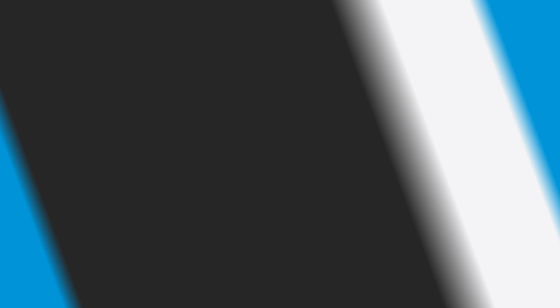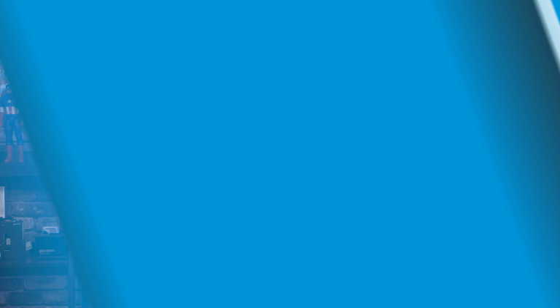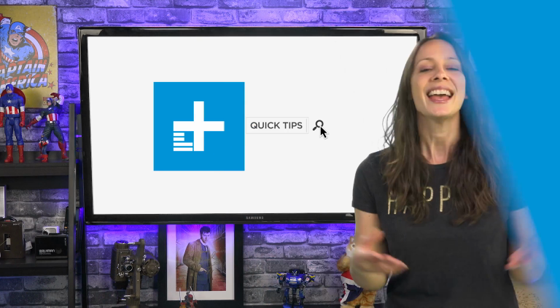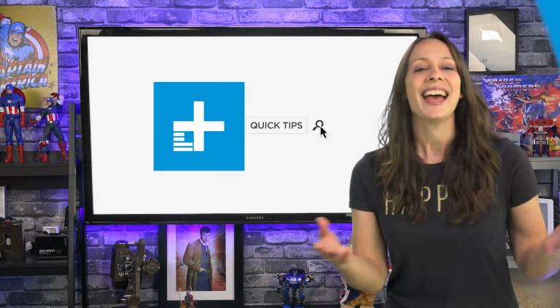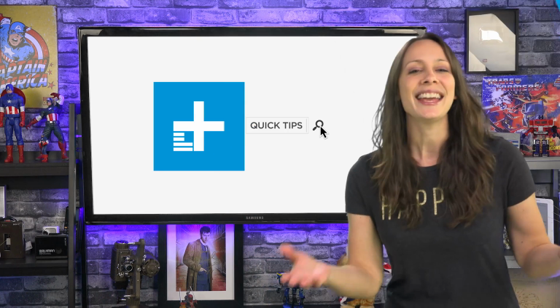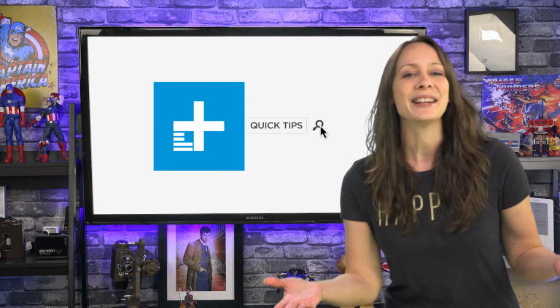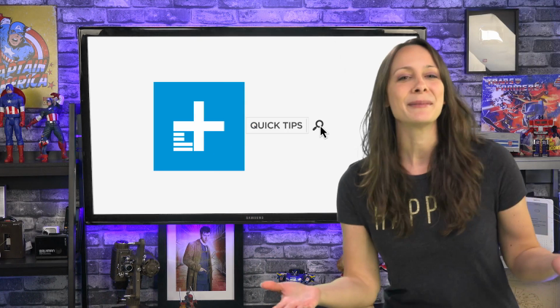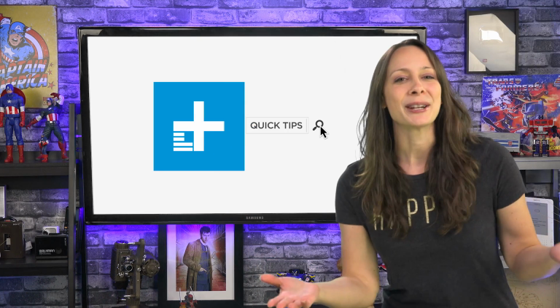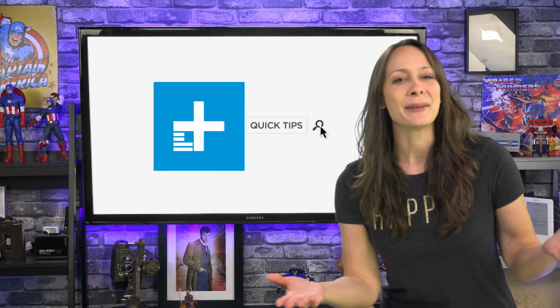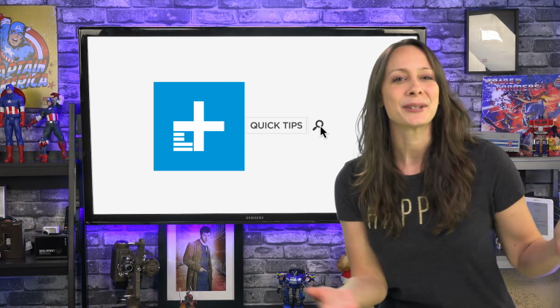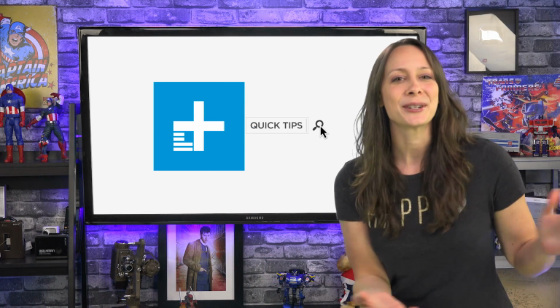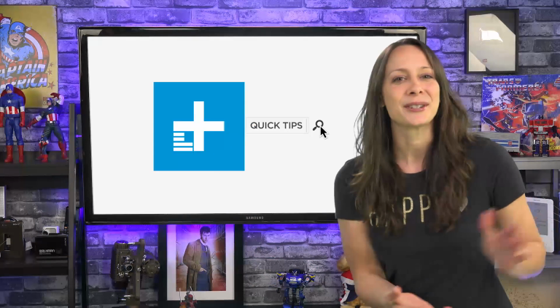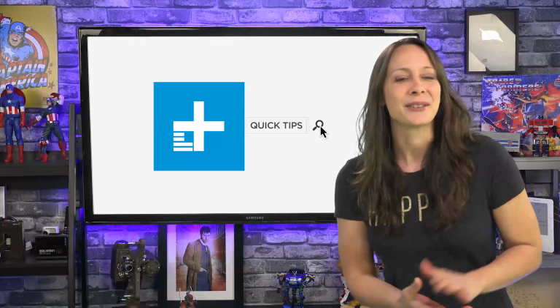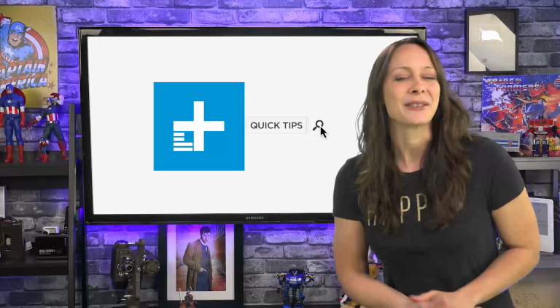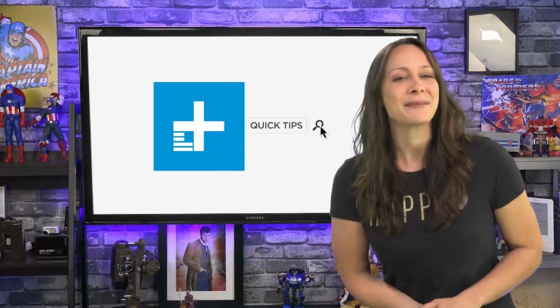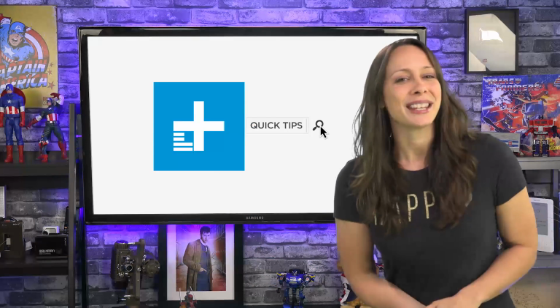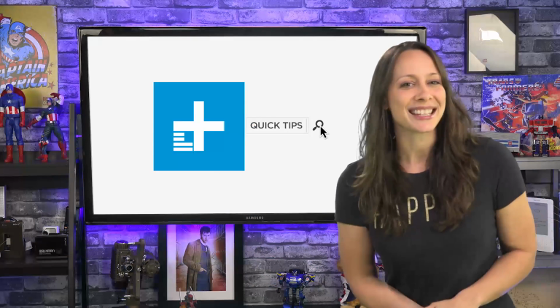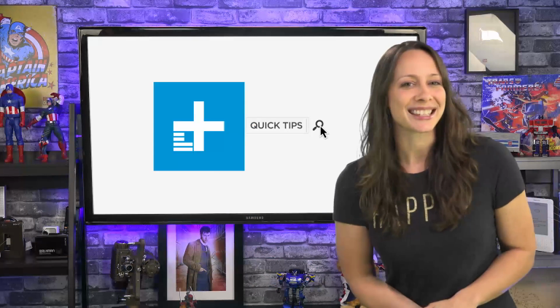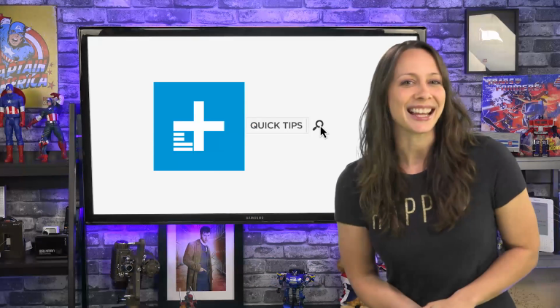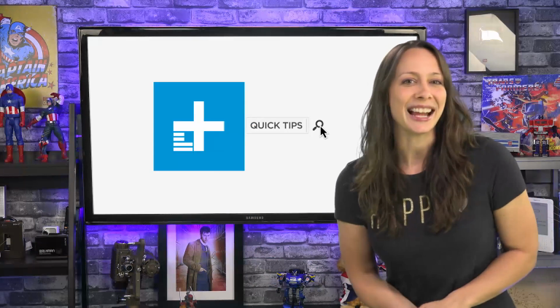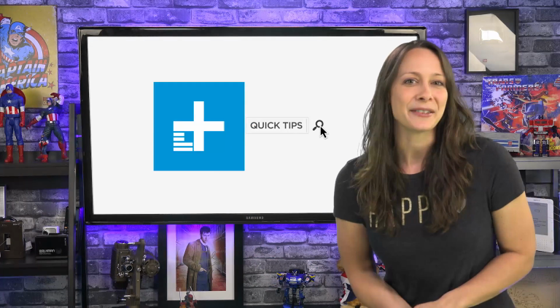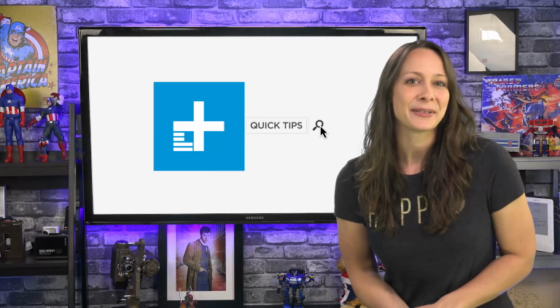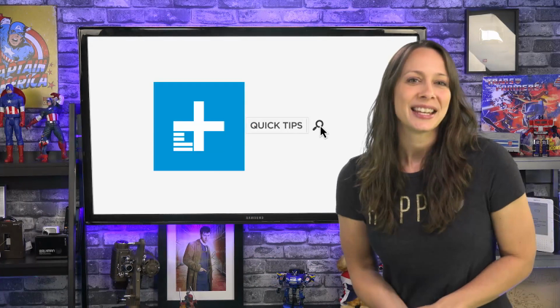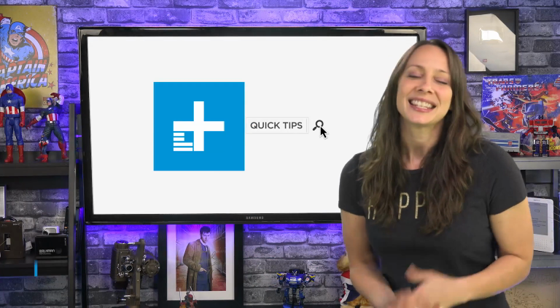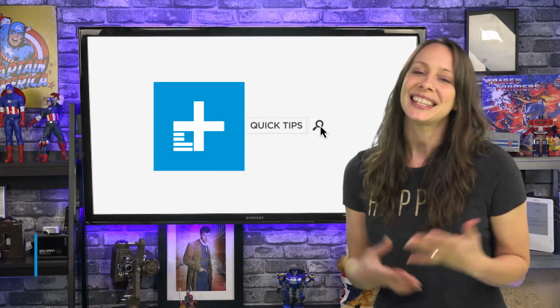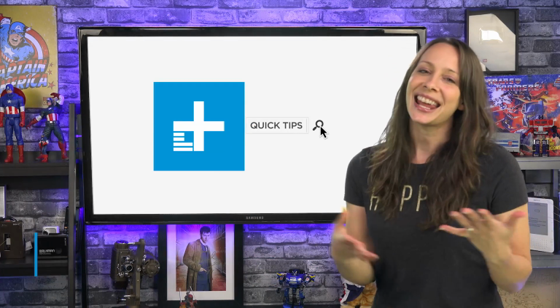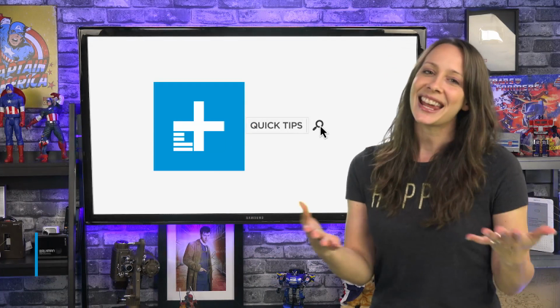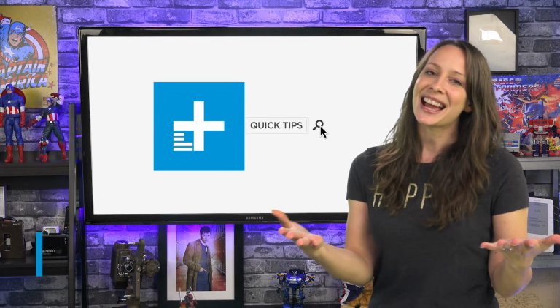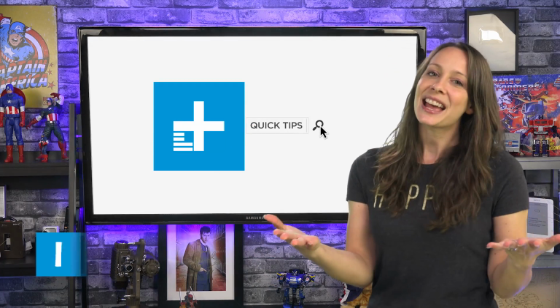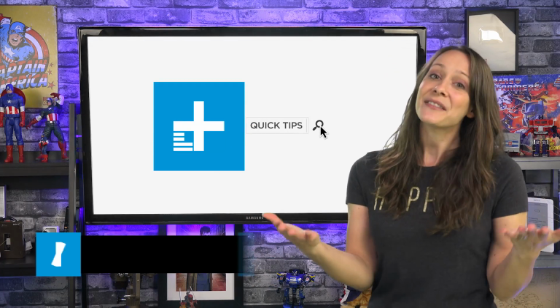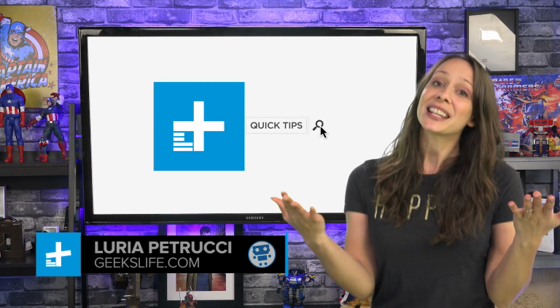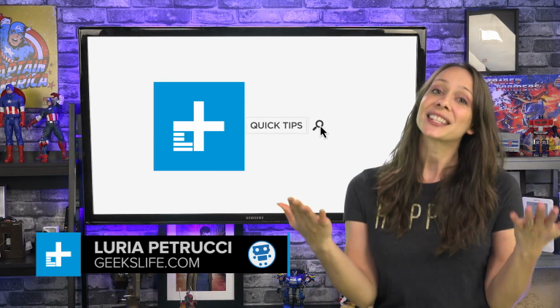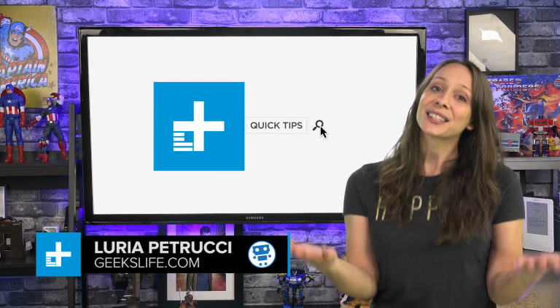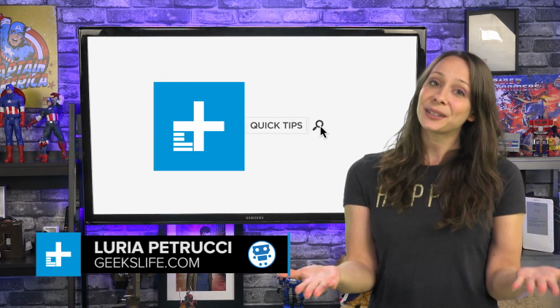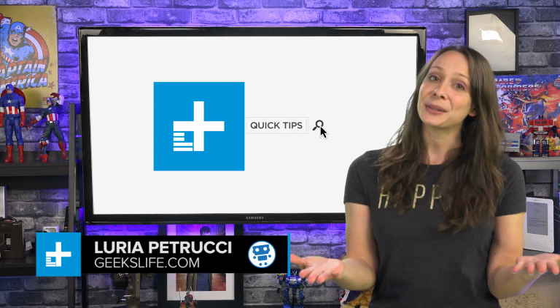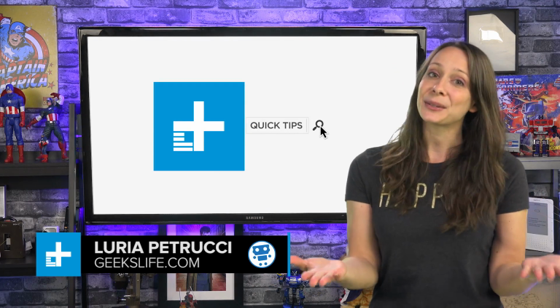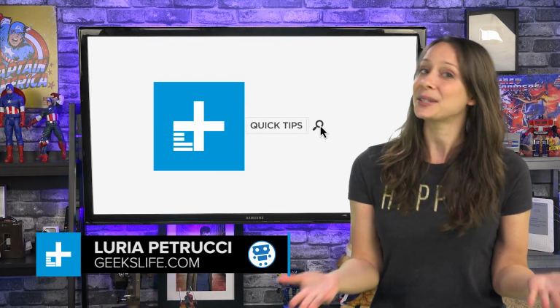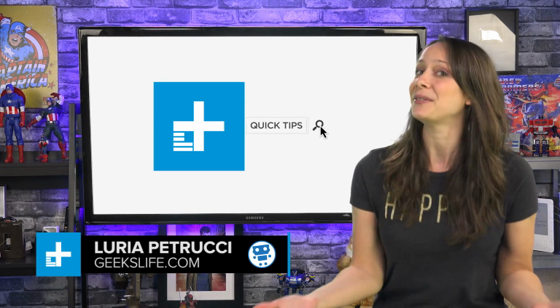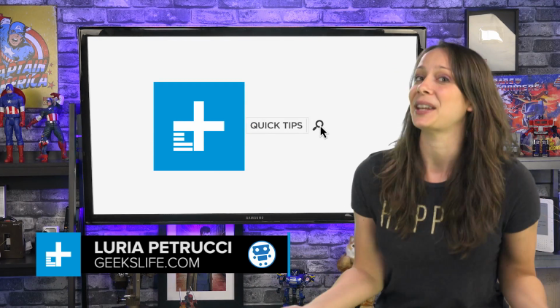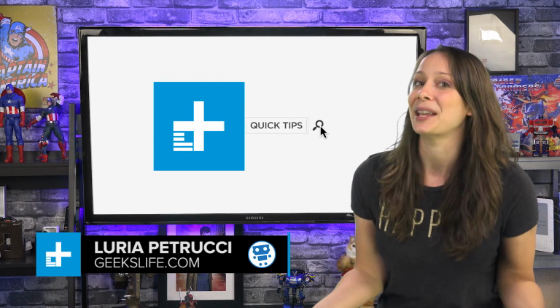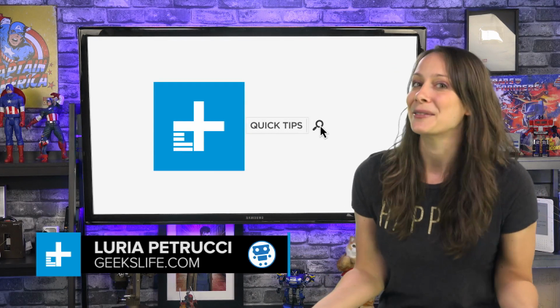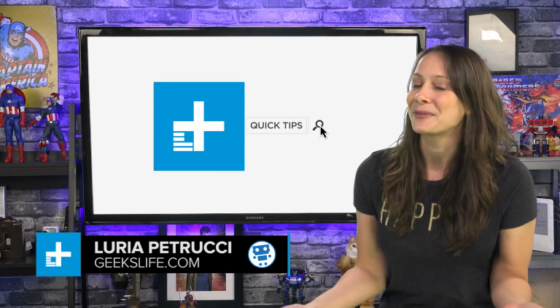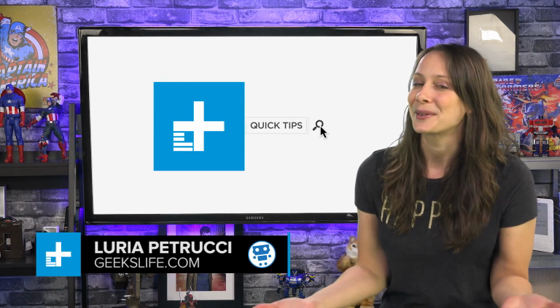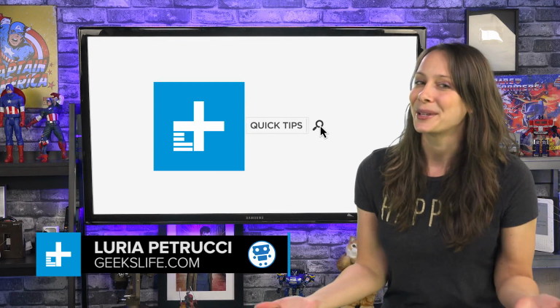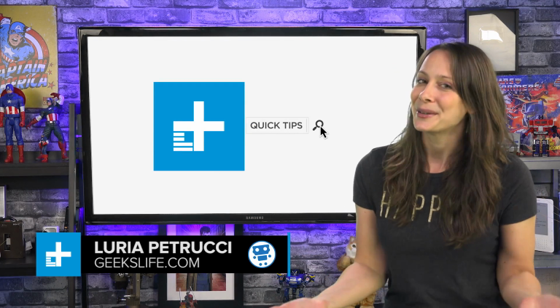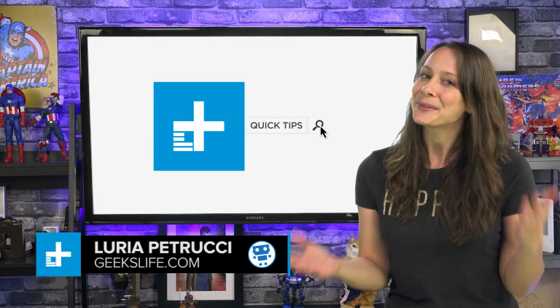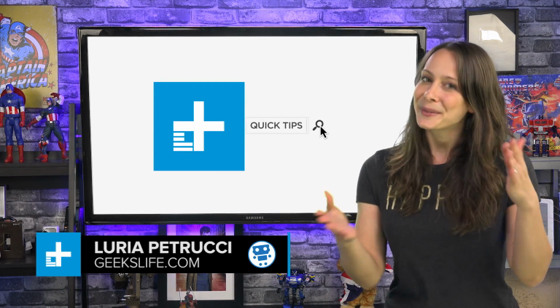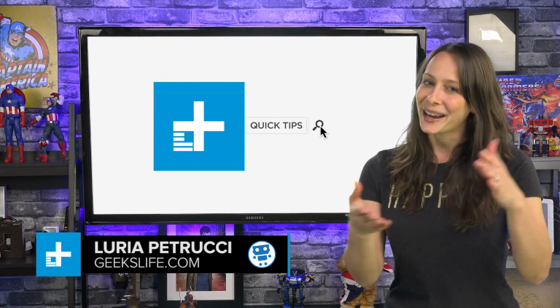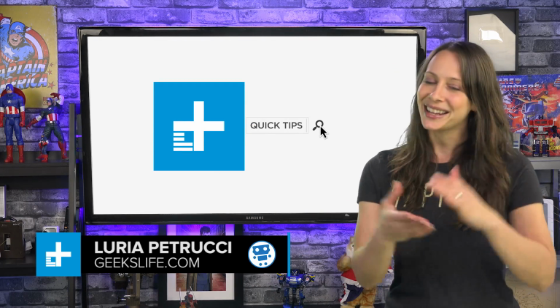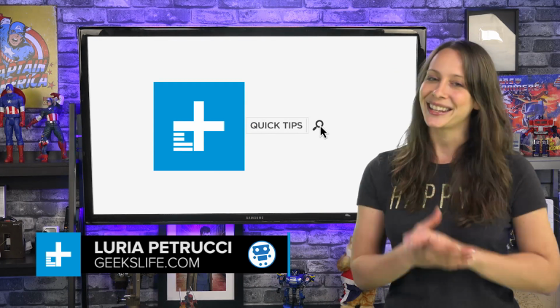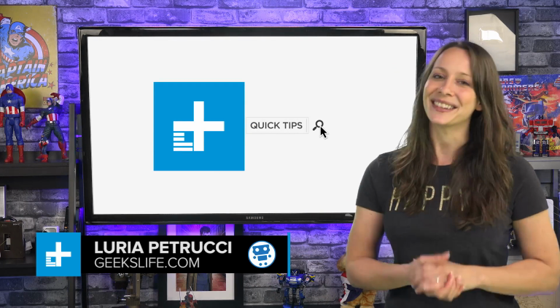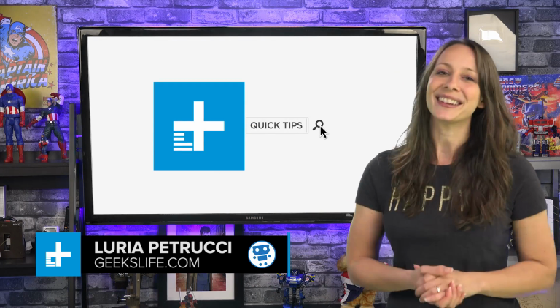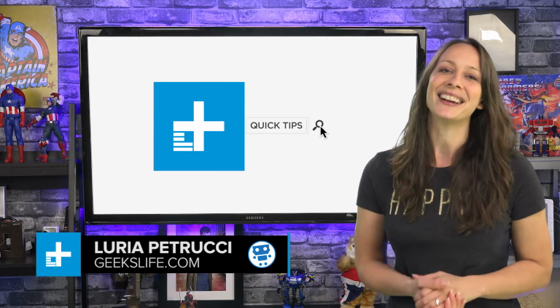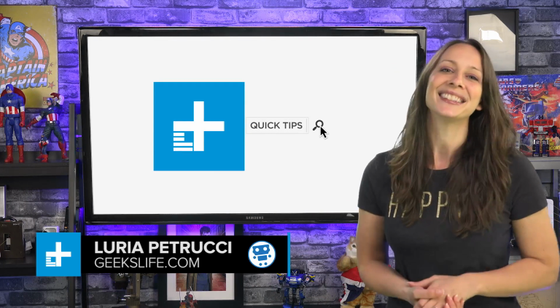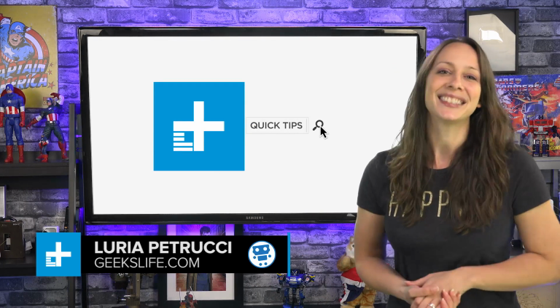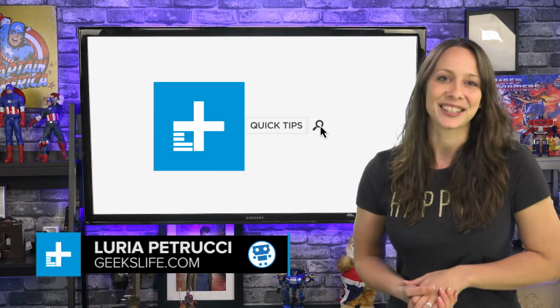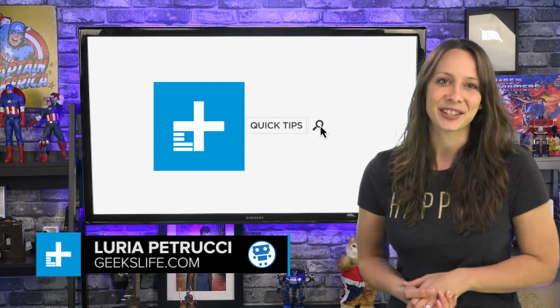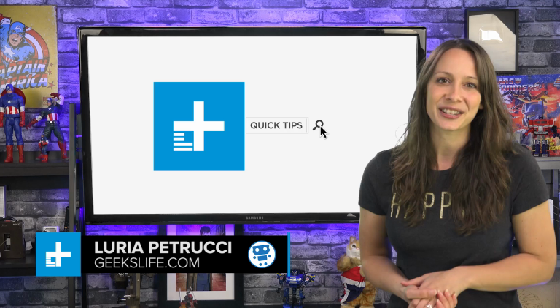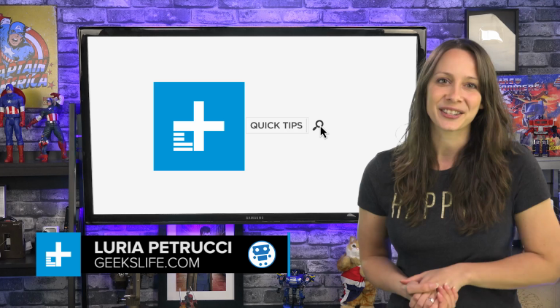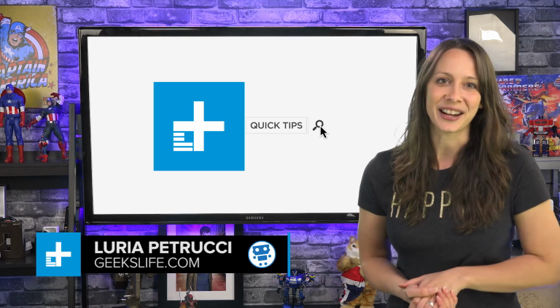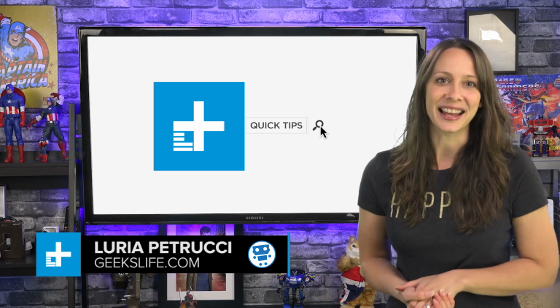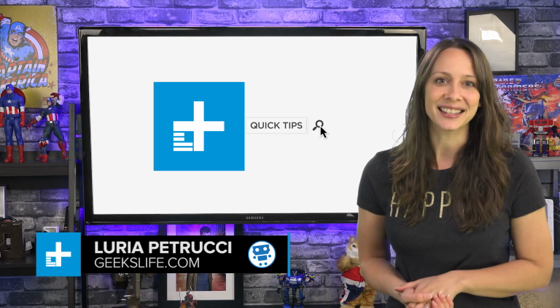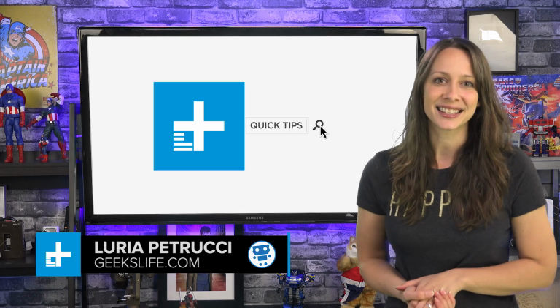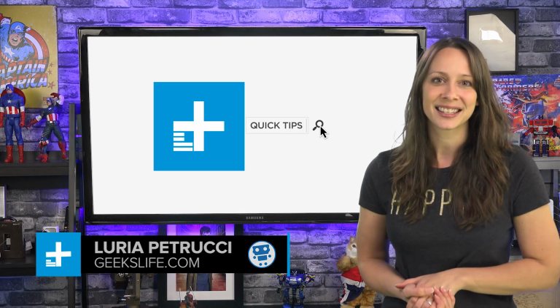Hey, I'm Luria Petrucci from Geeks Live. Today, I have an exclusive video for you right here on Digital Trends.